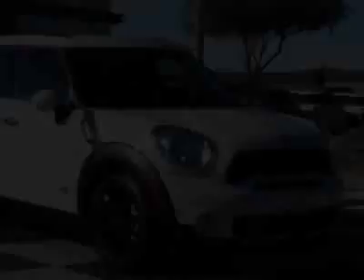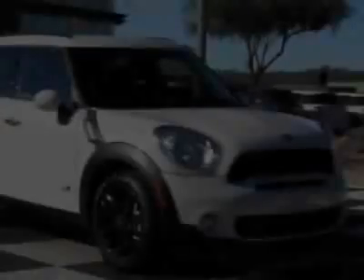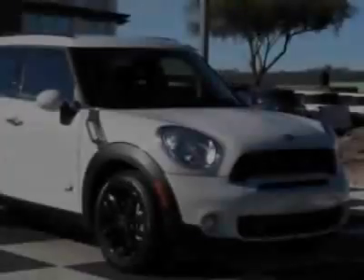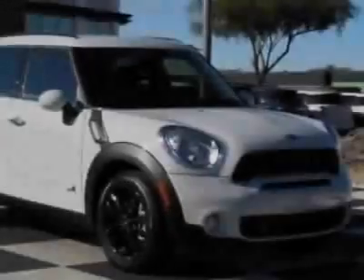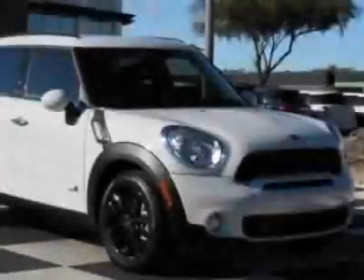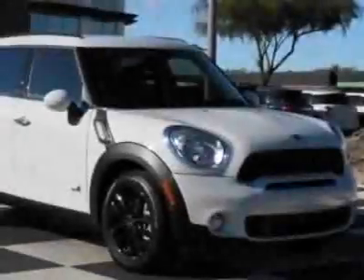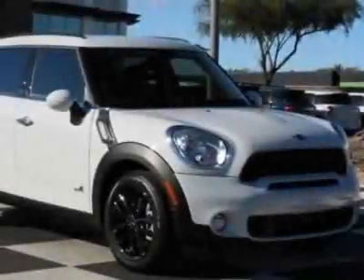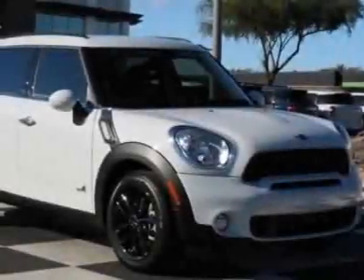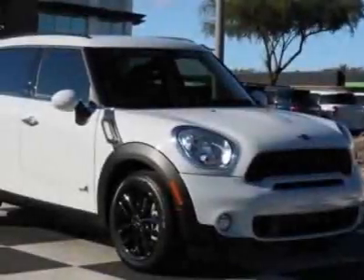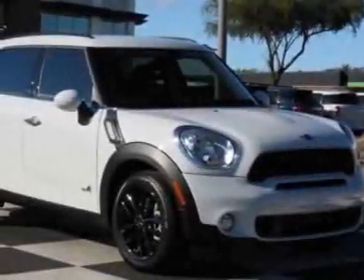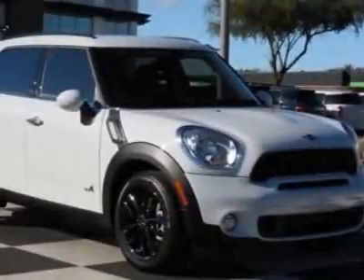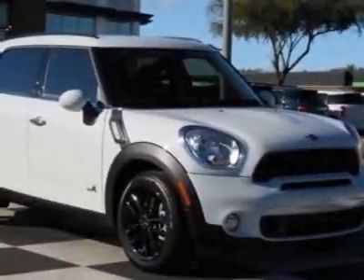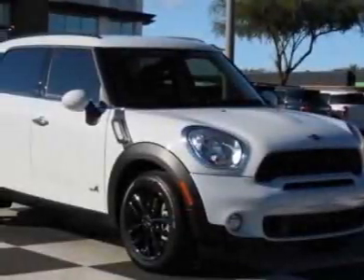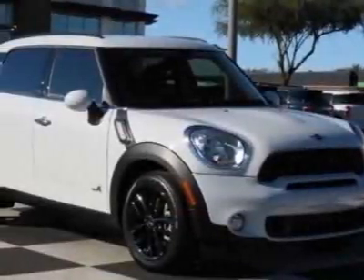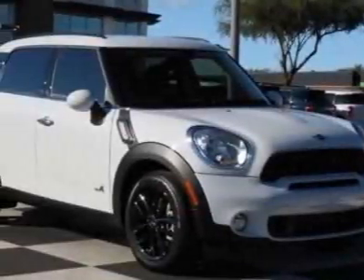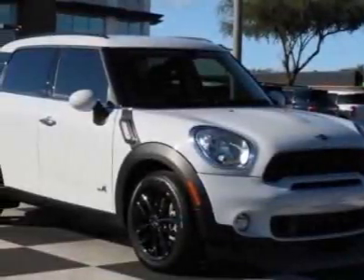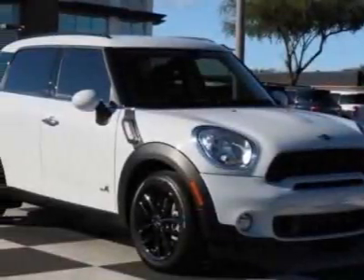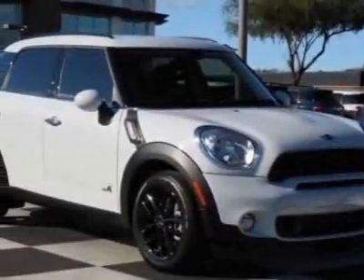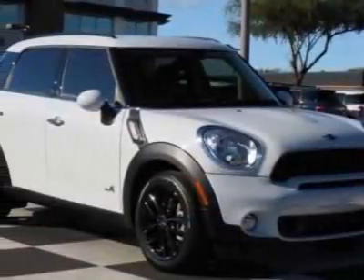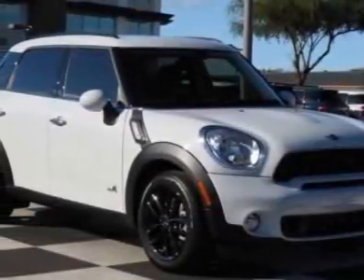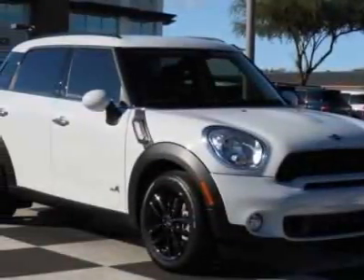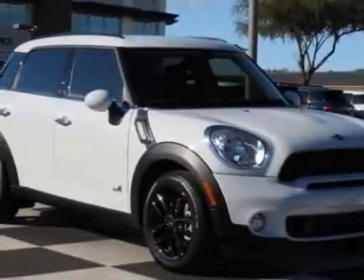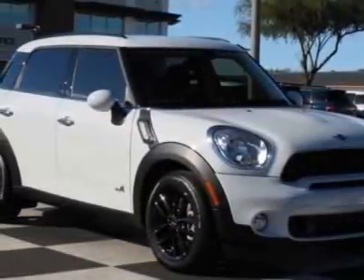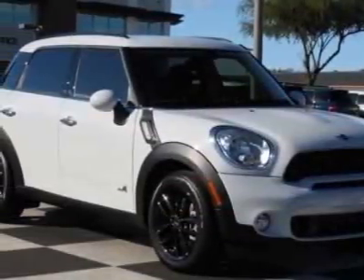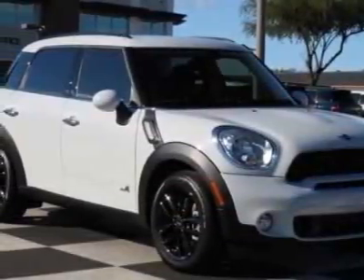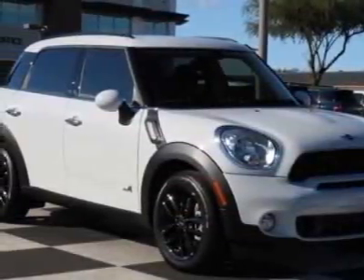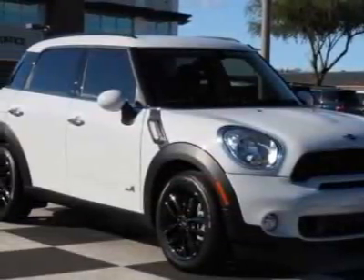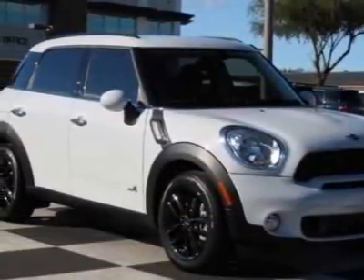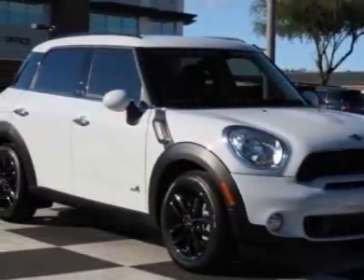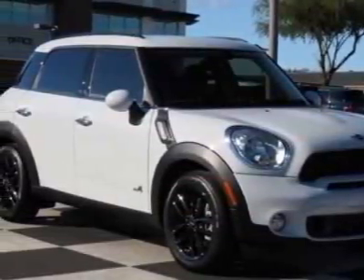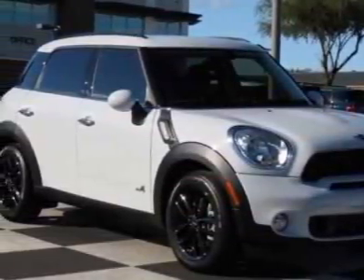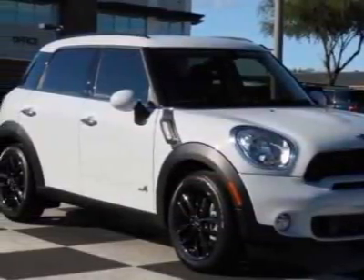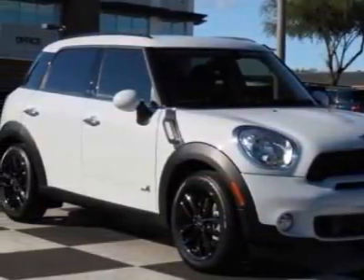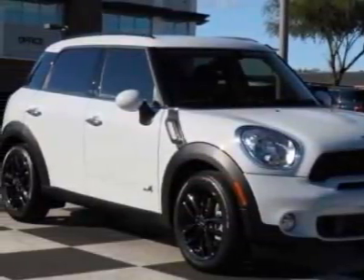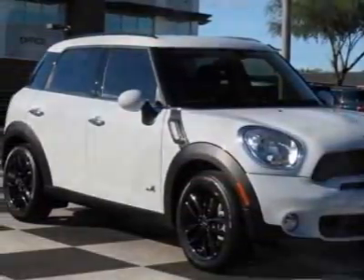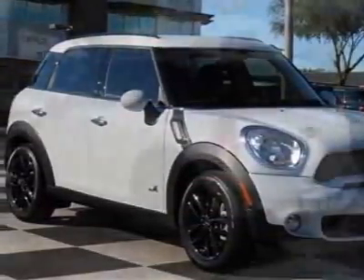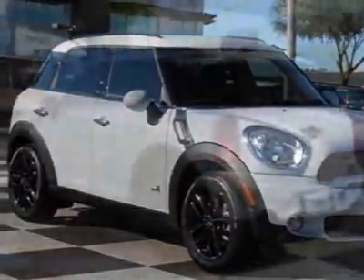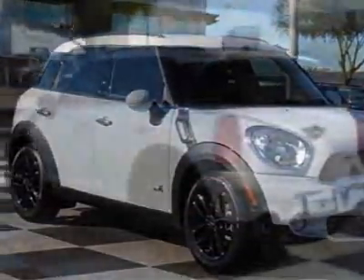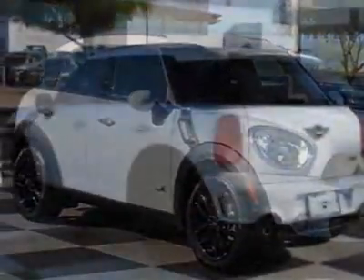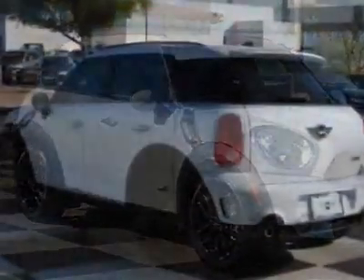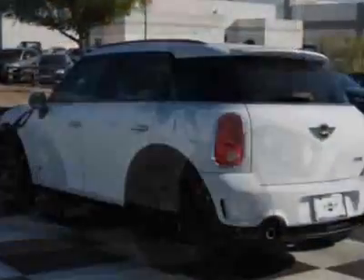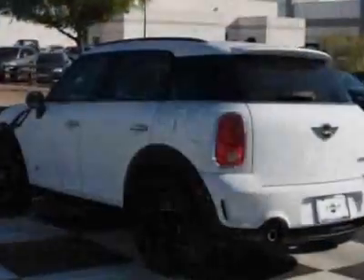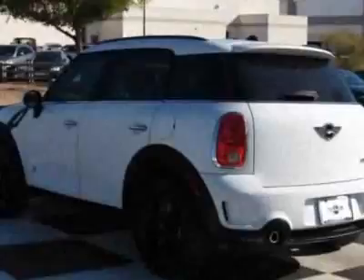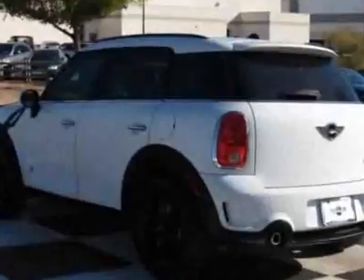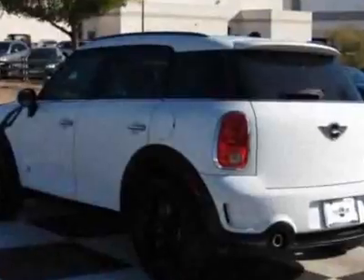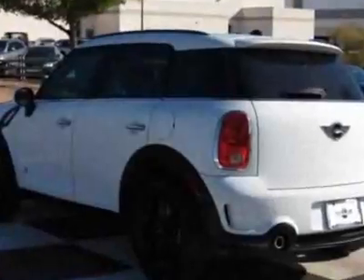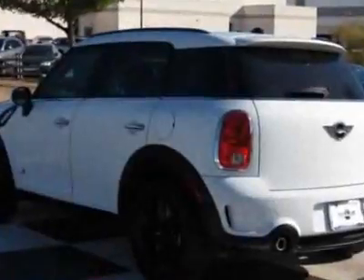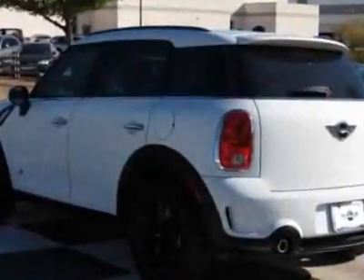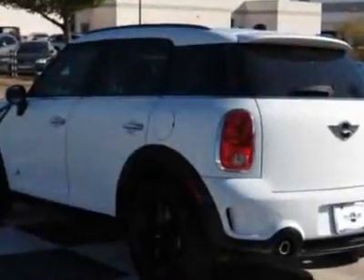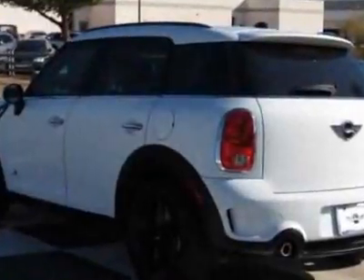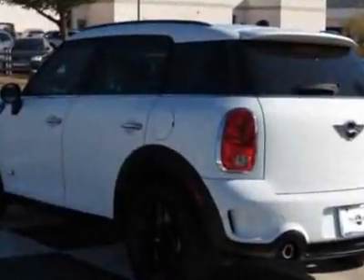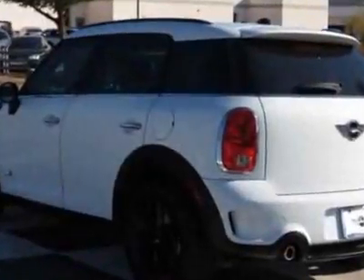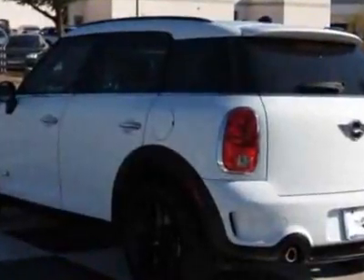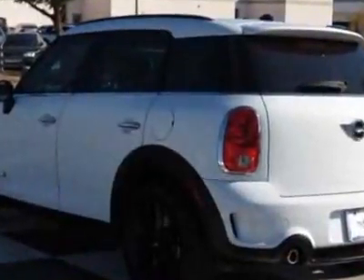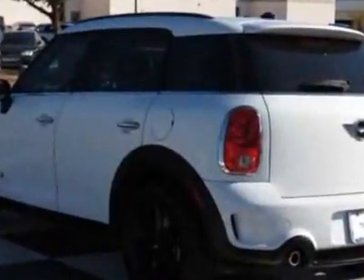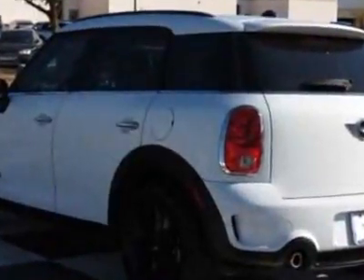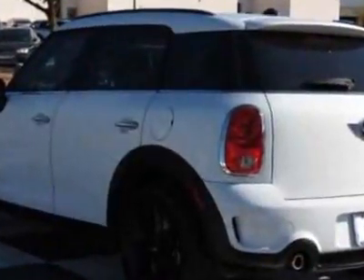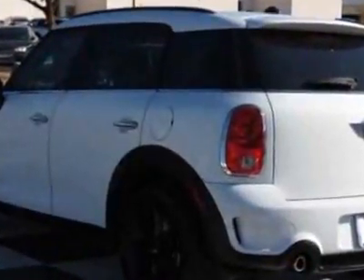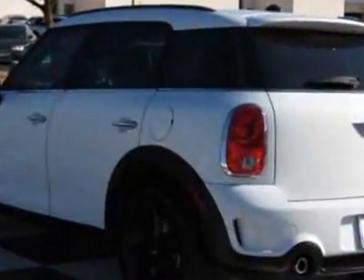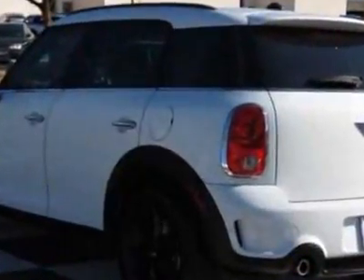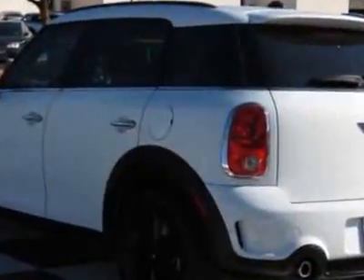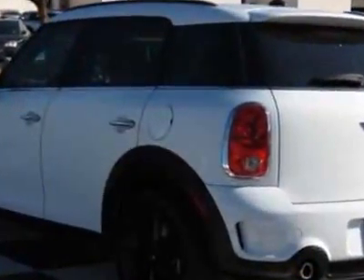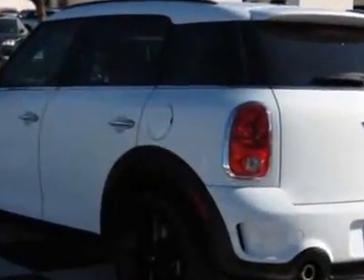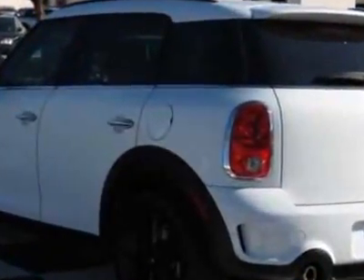Check out this new 2012 Mini Cooper Countryman. For your protection, this vehicle has a full factory warranty.